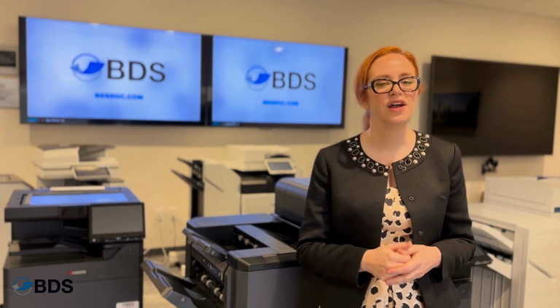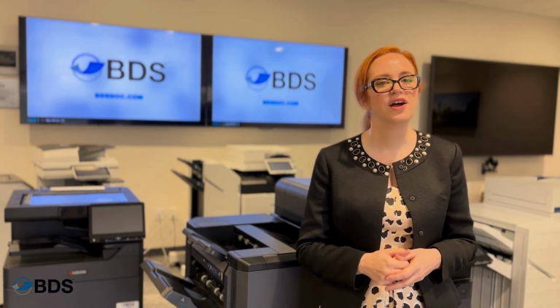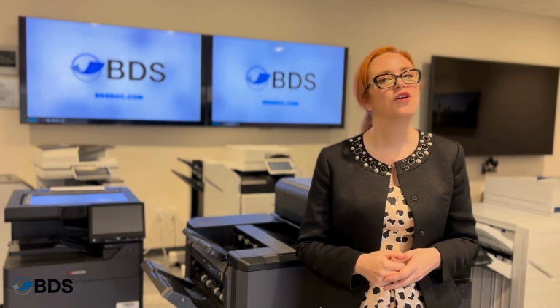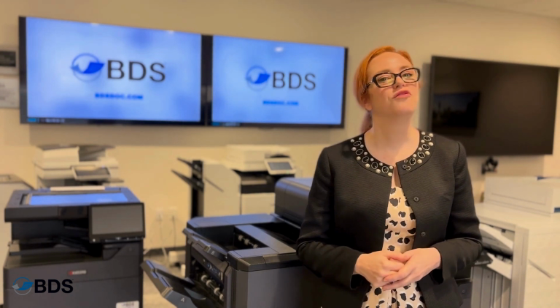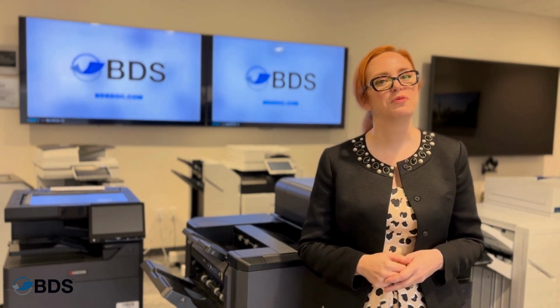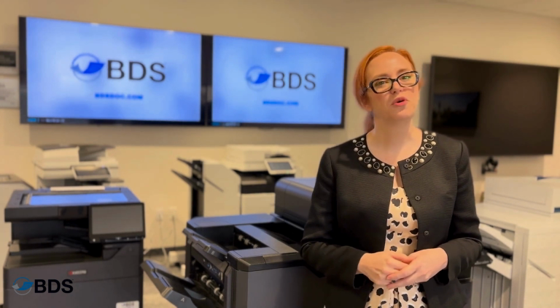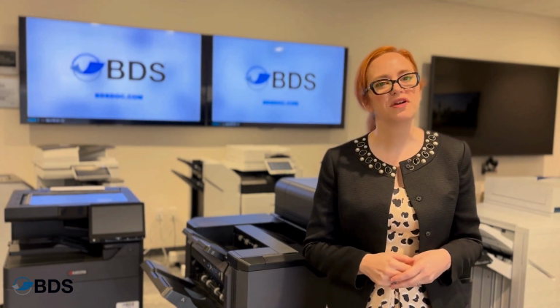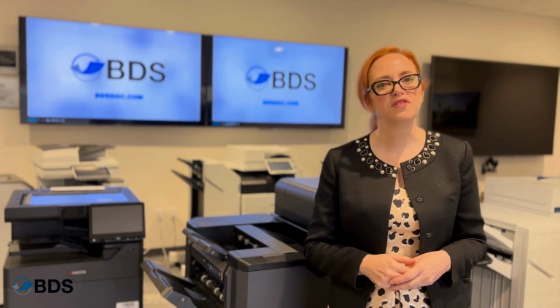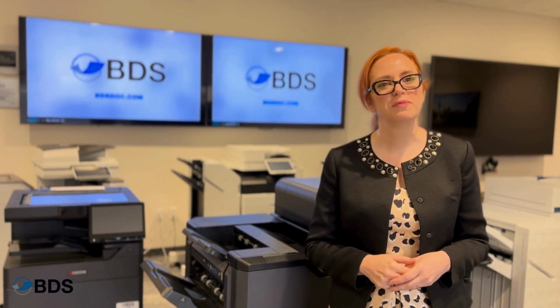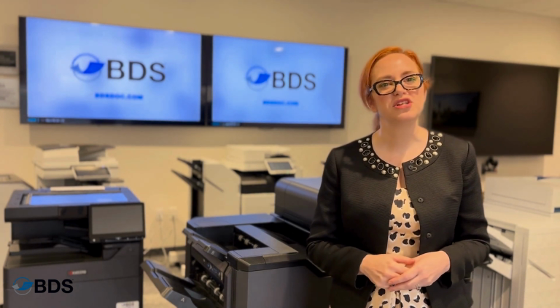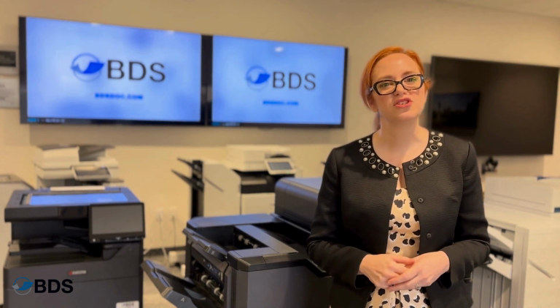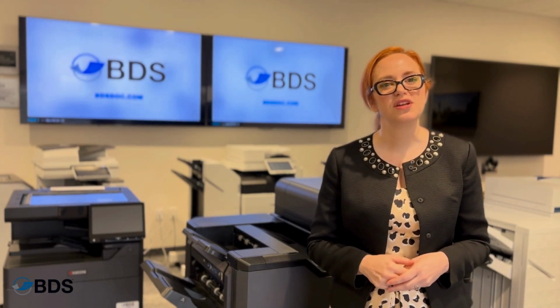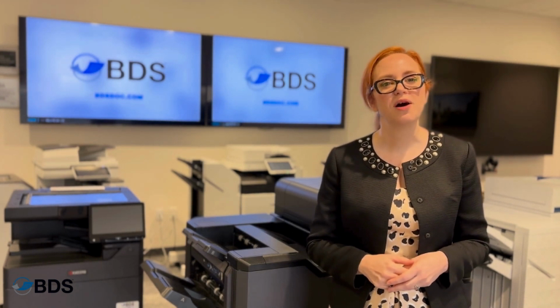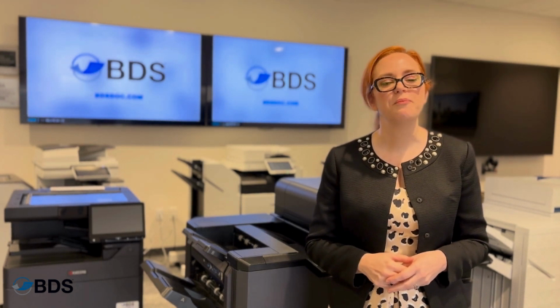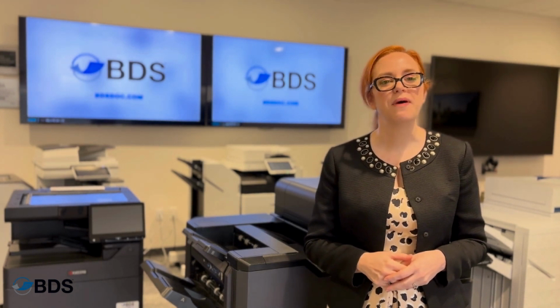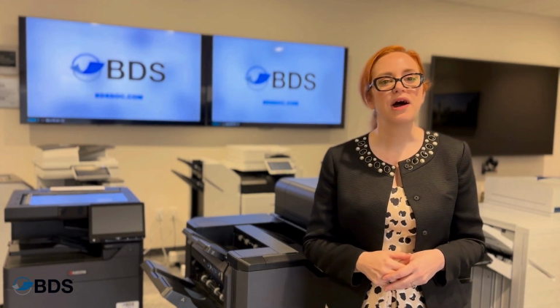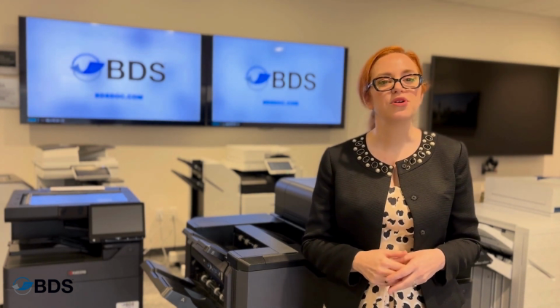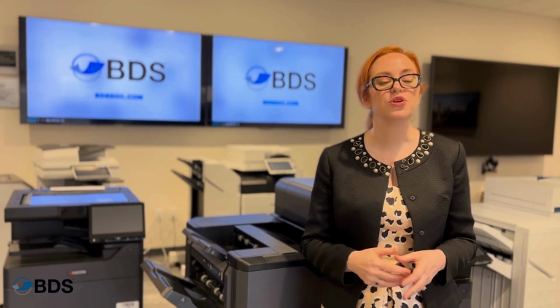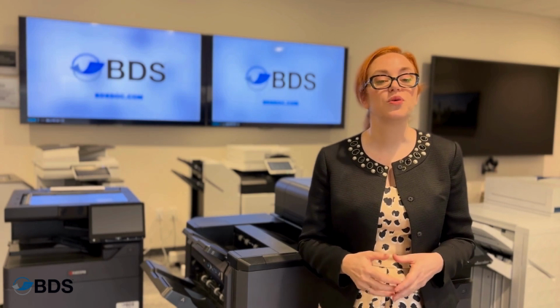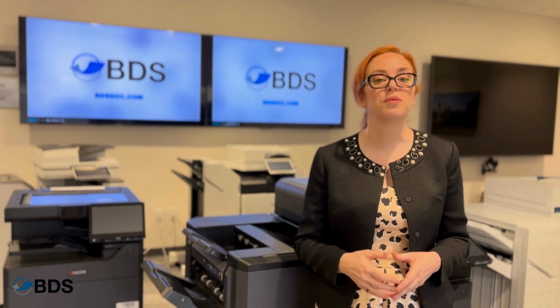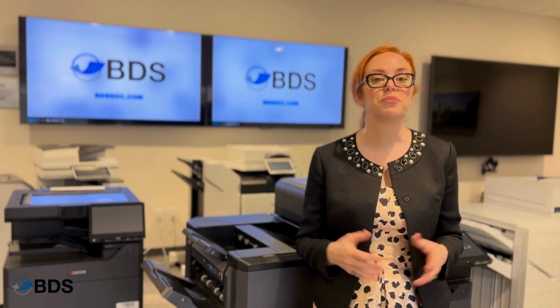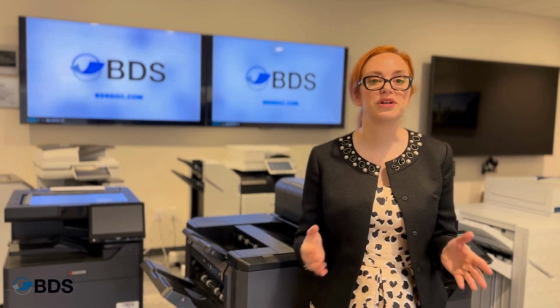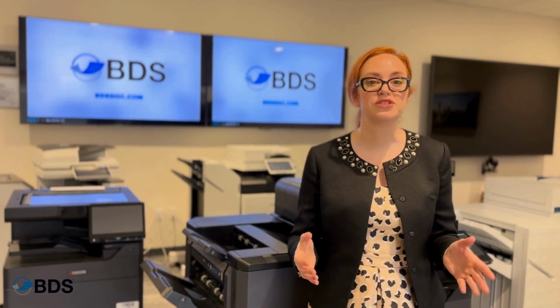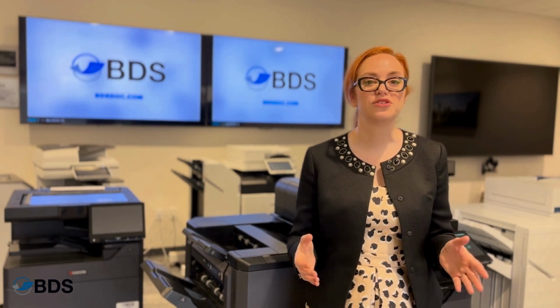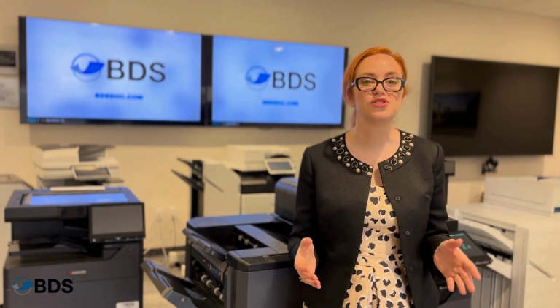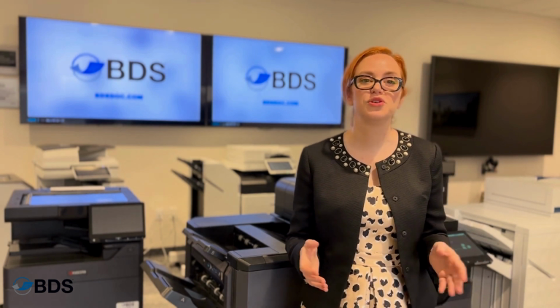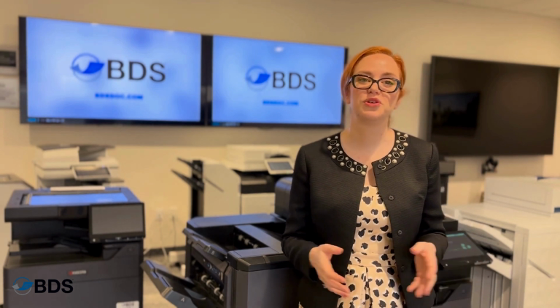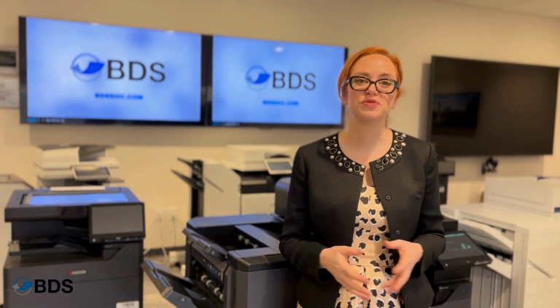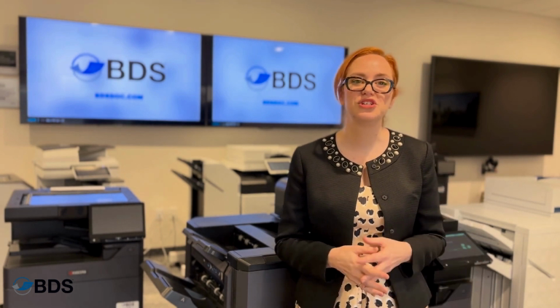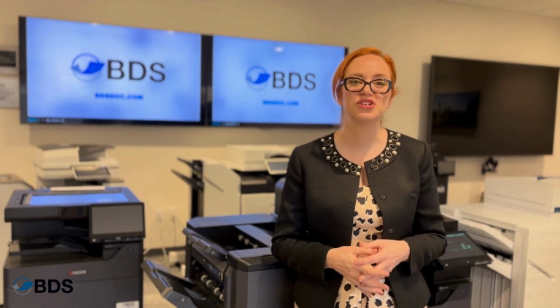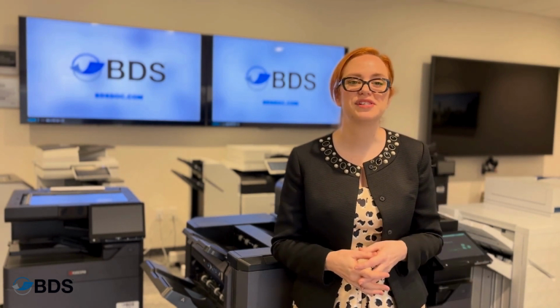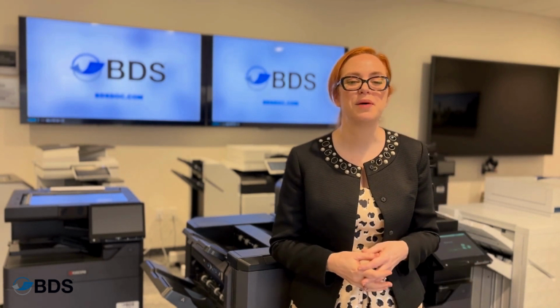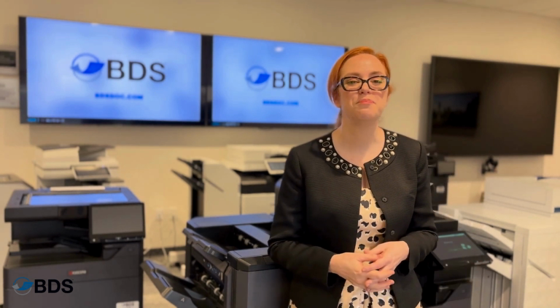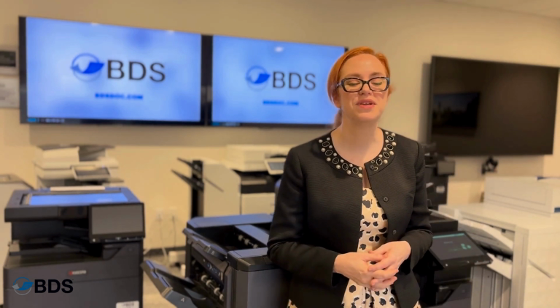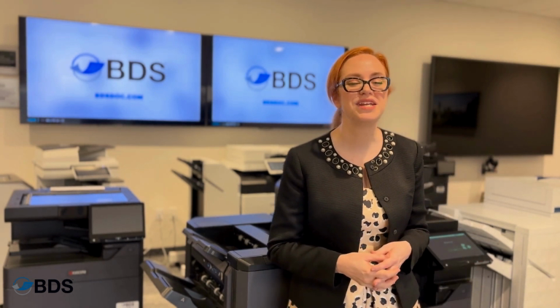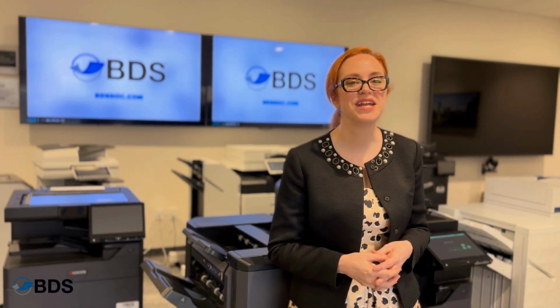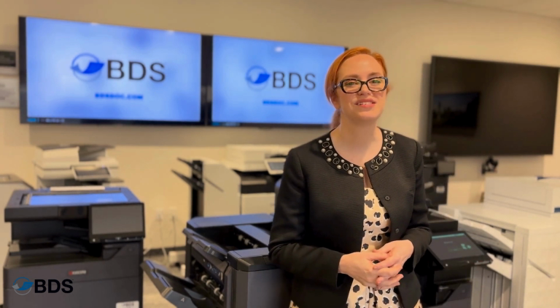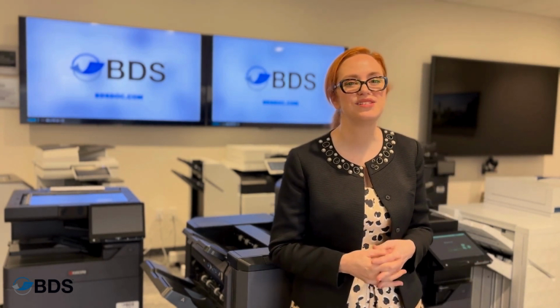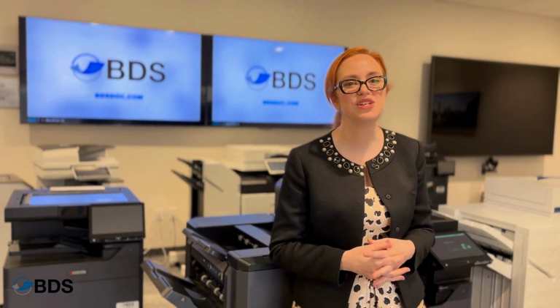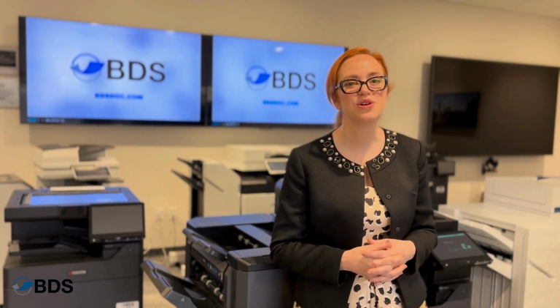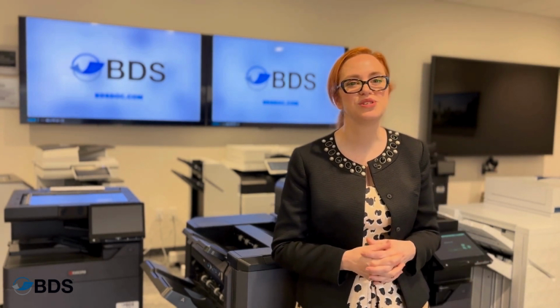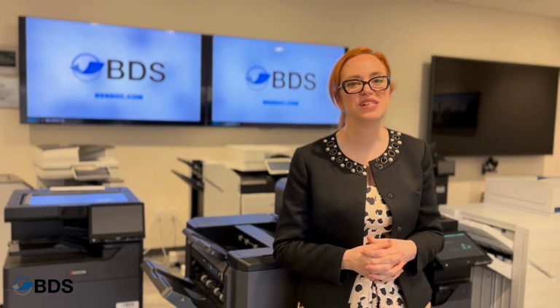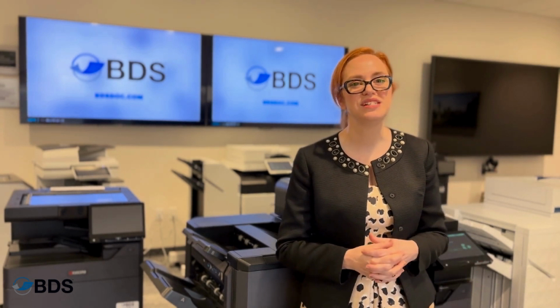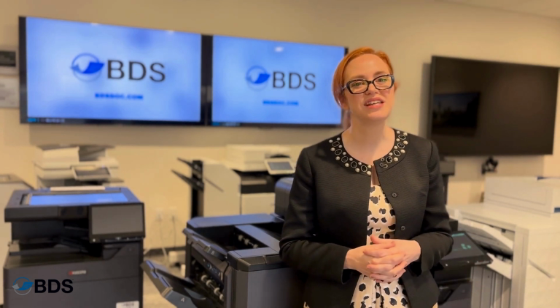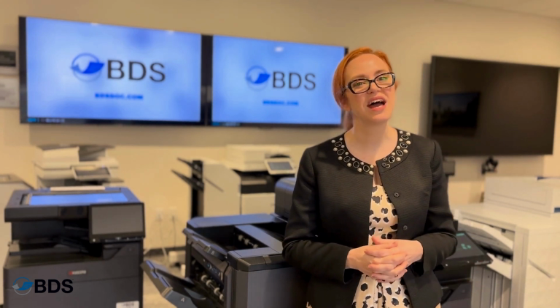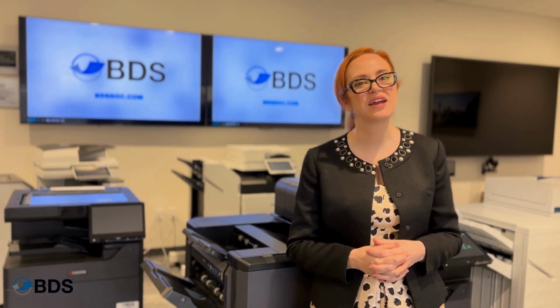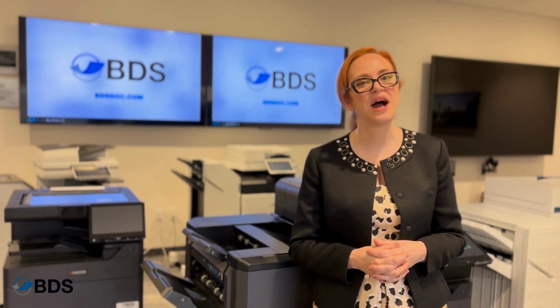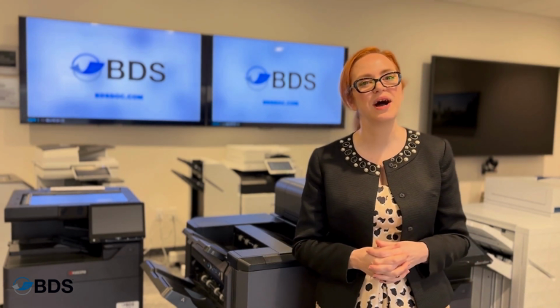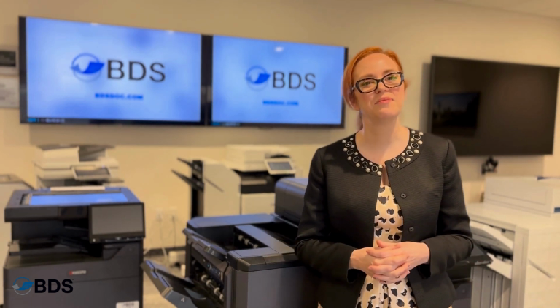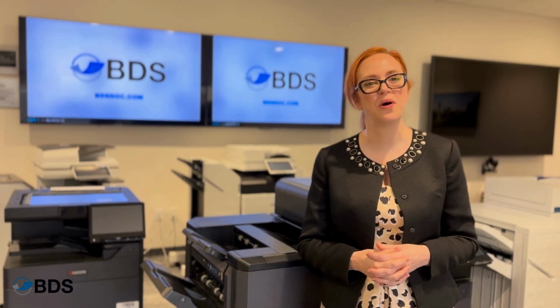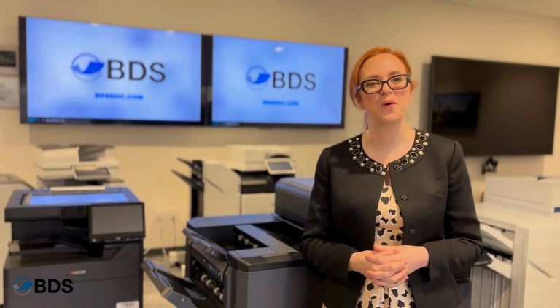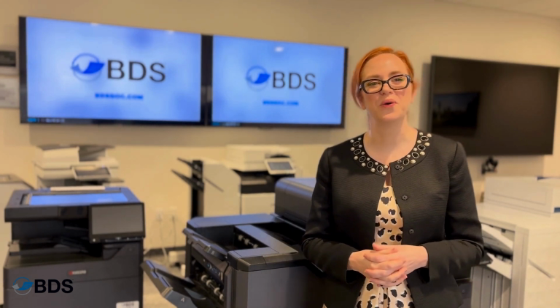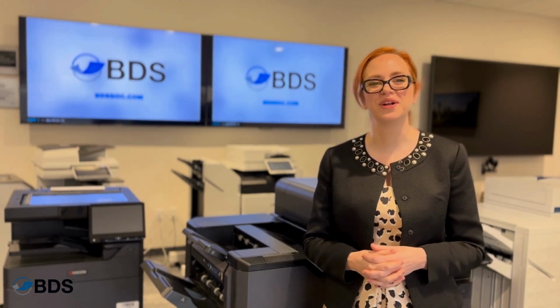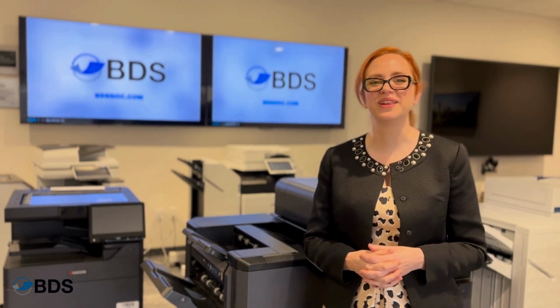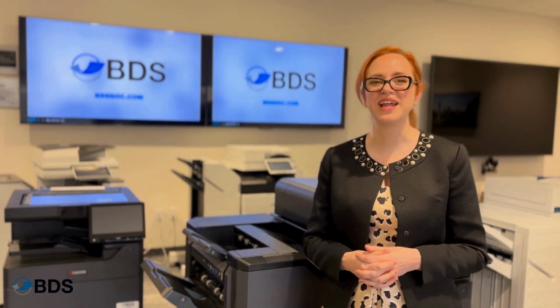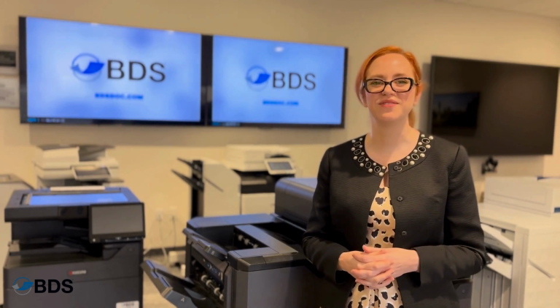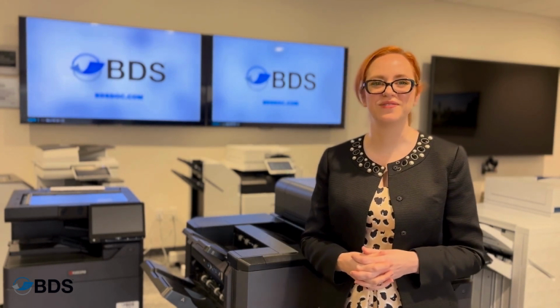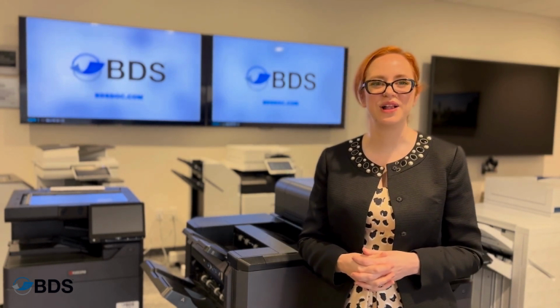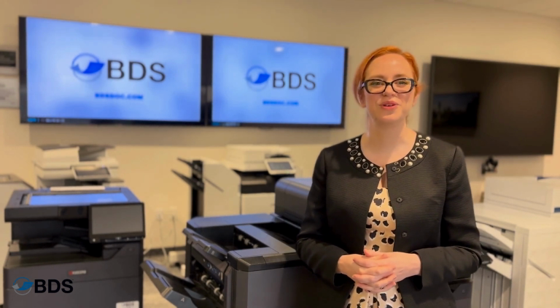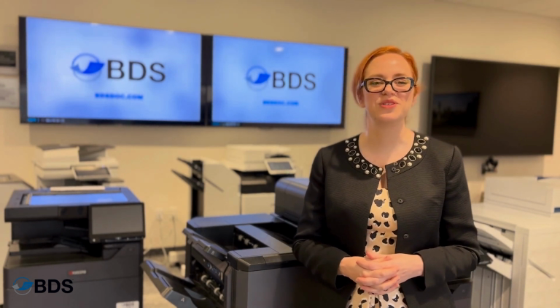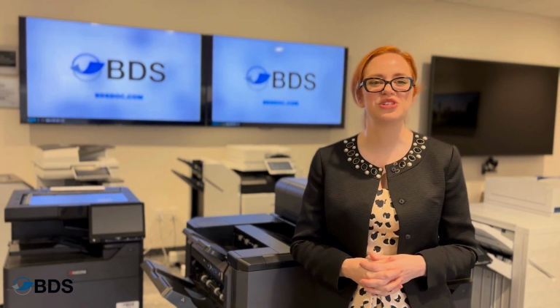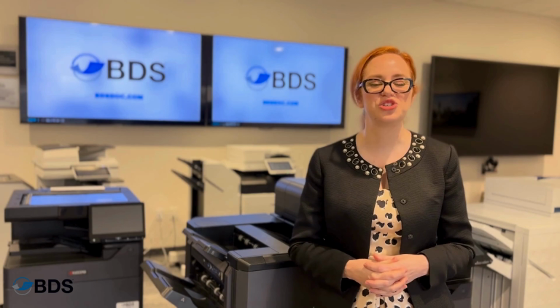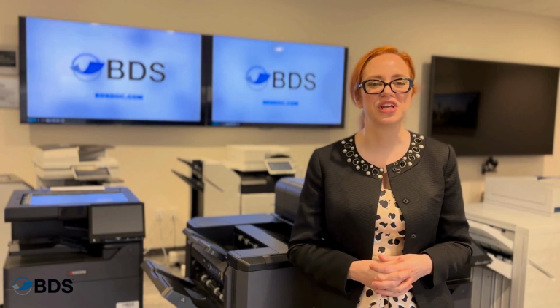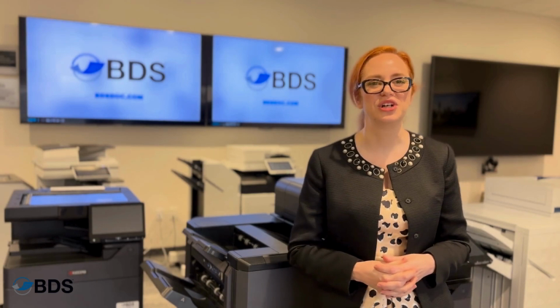For more information about your printers, you can reach us at BDSDOC.com or like and follow this channel.